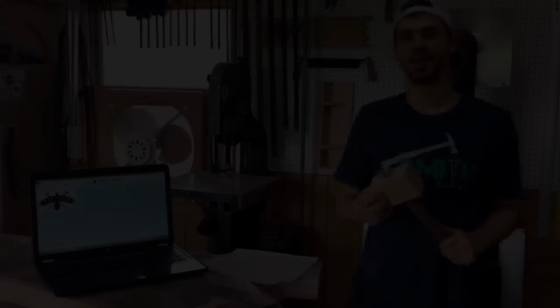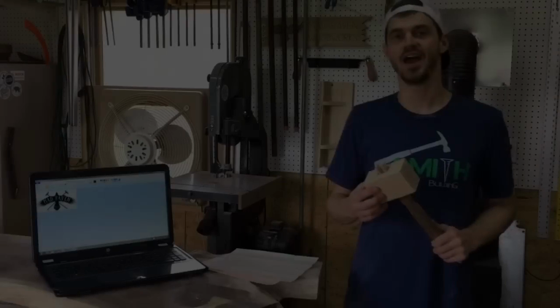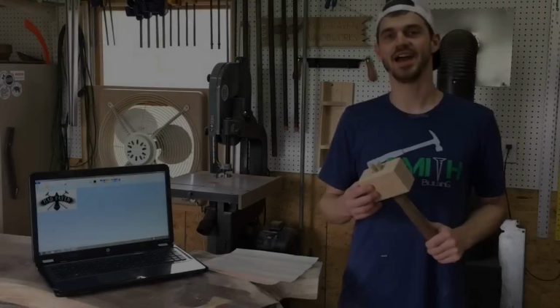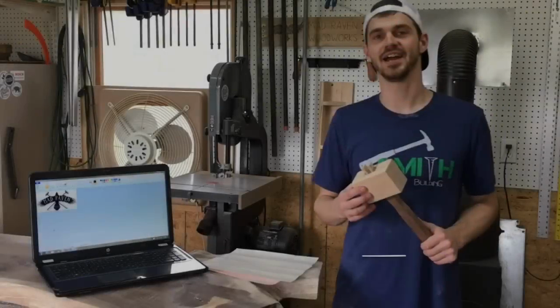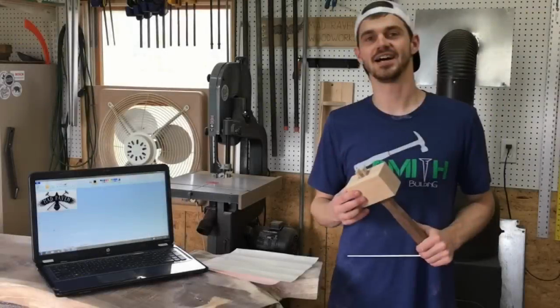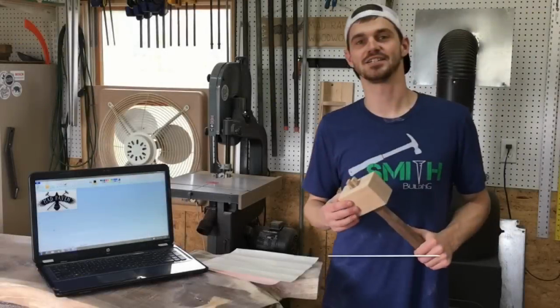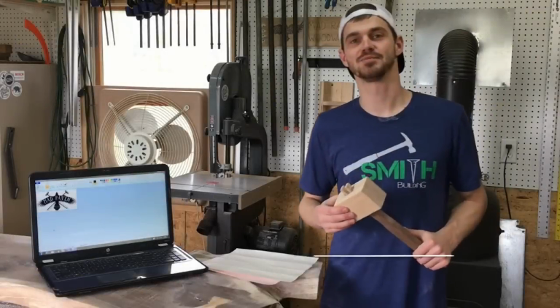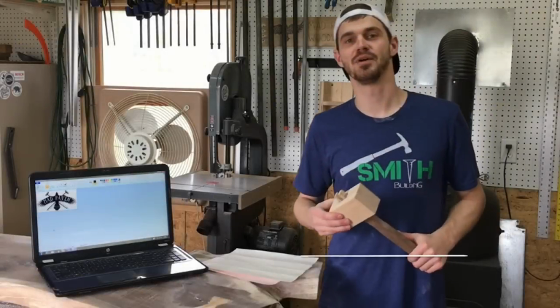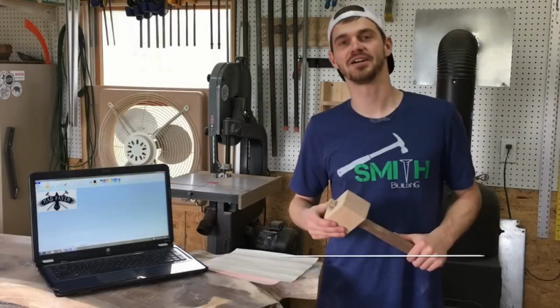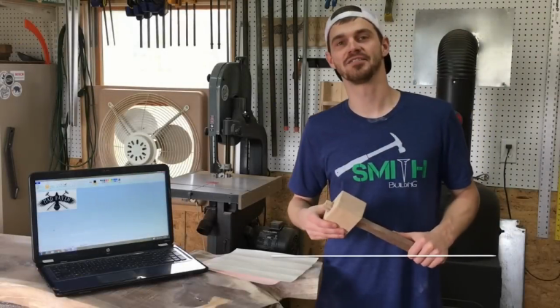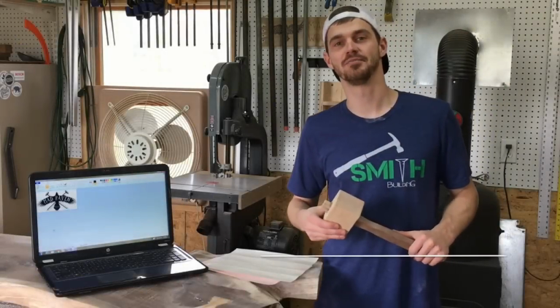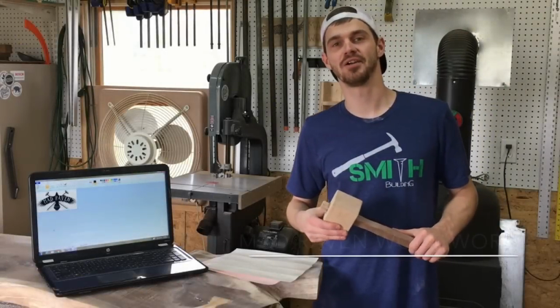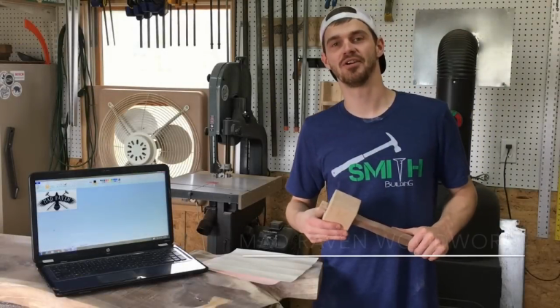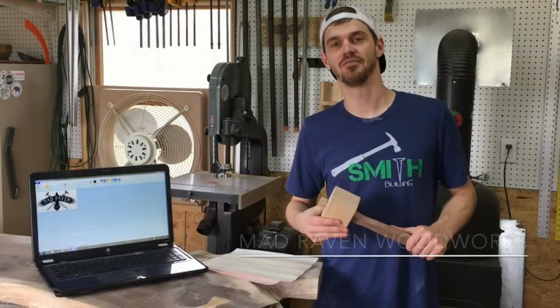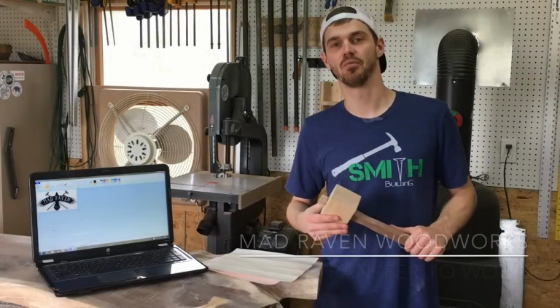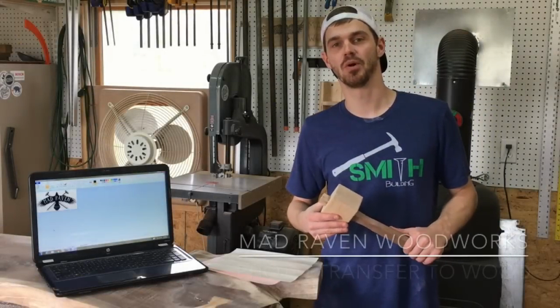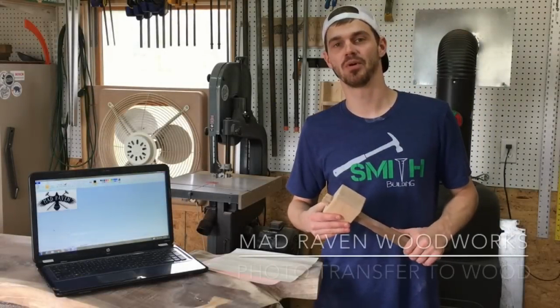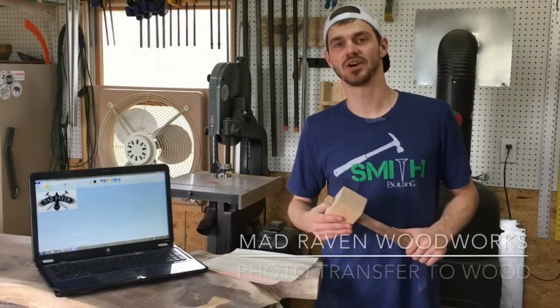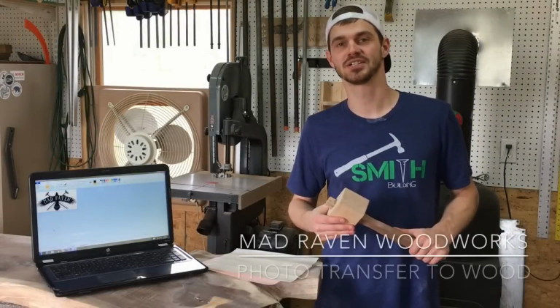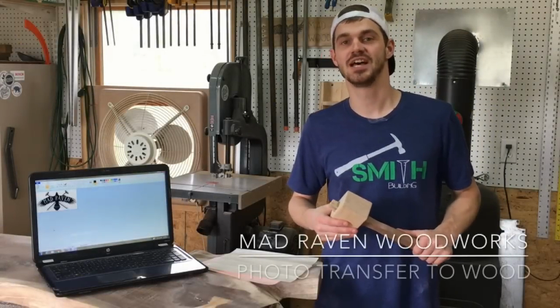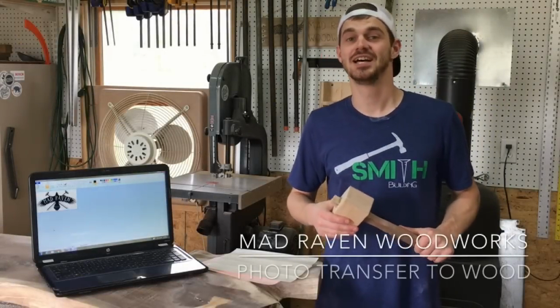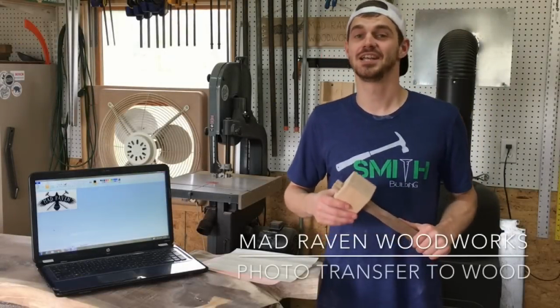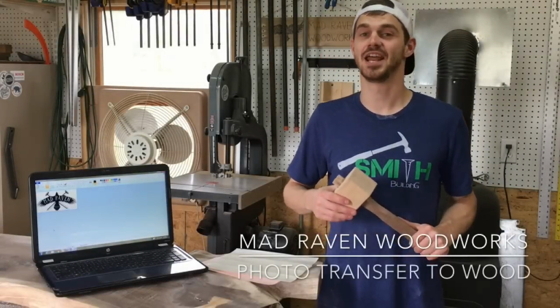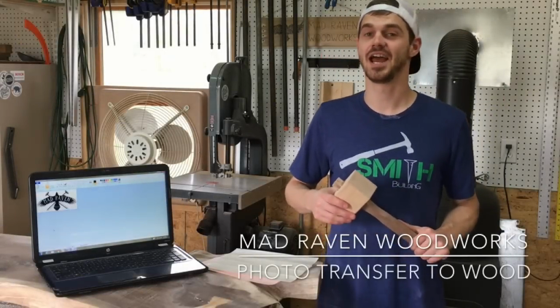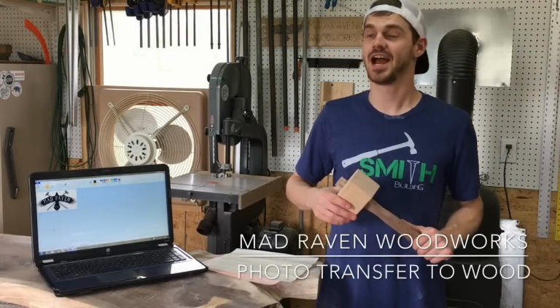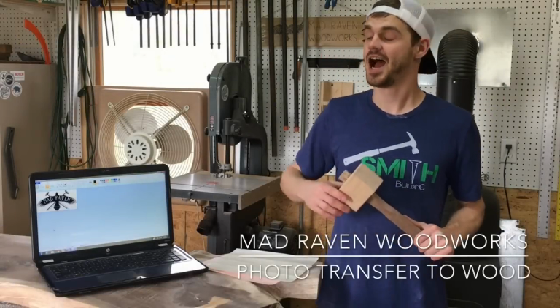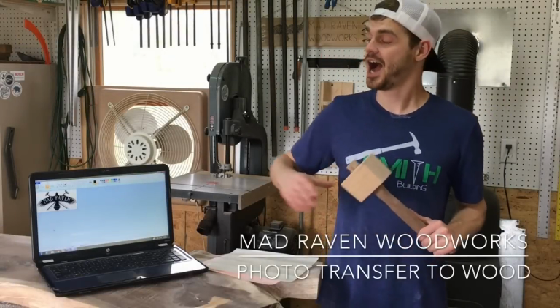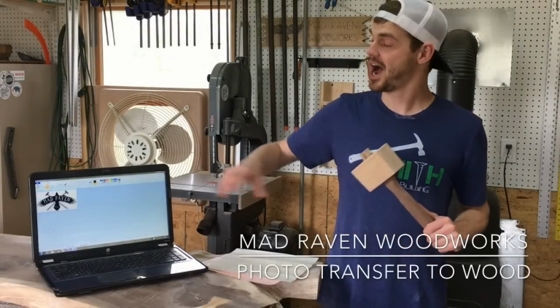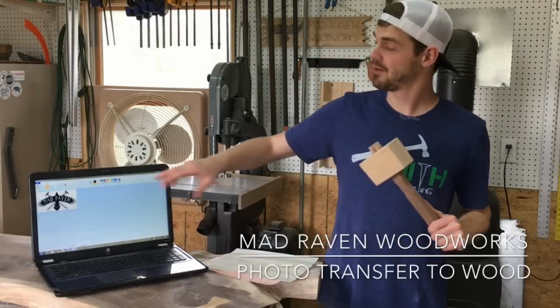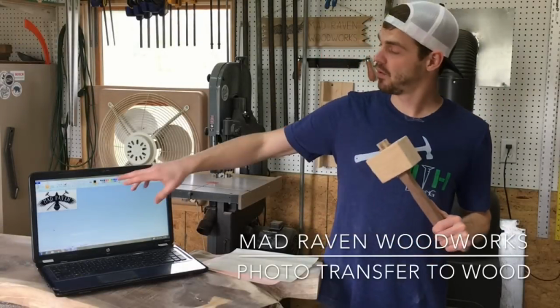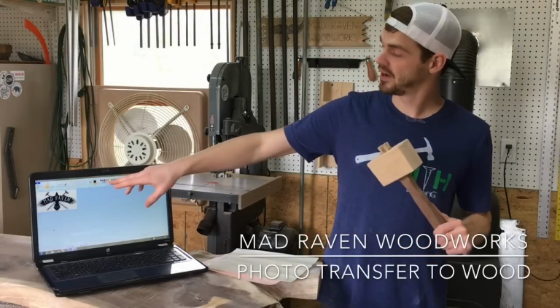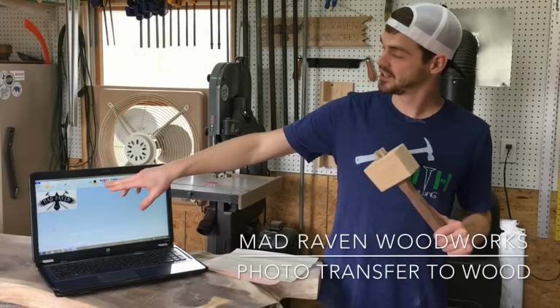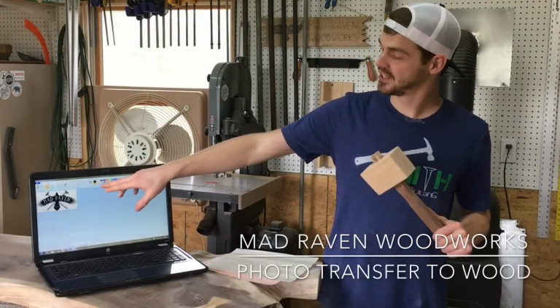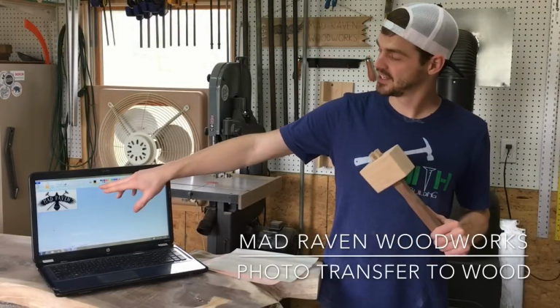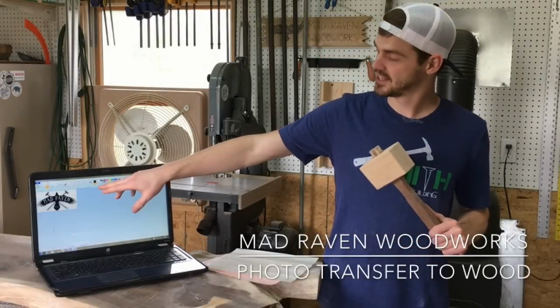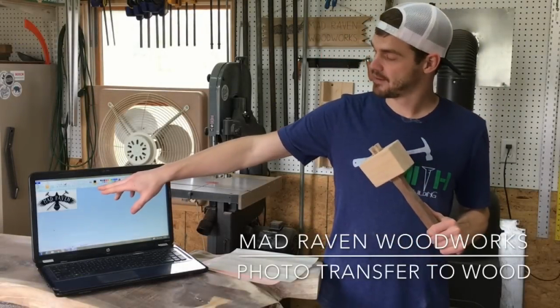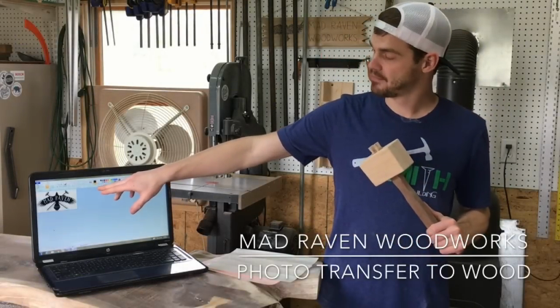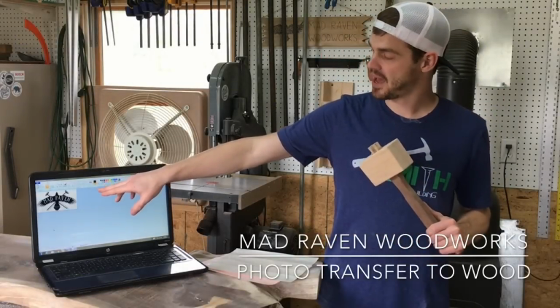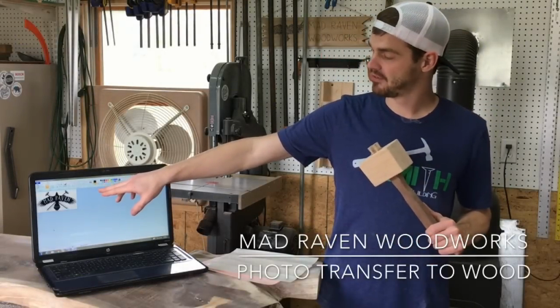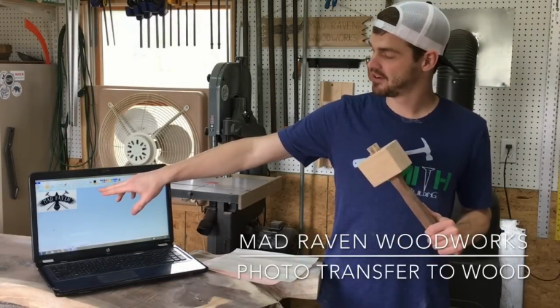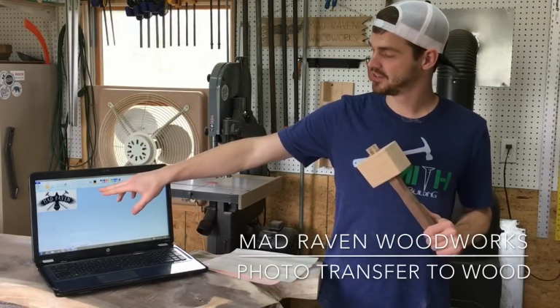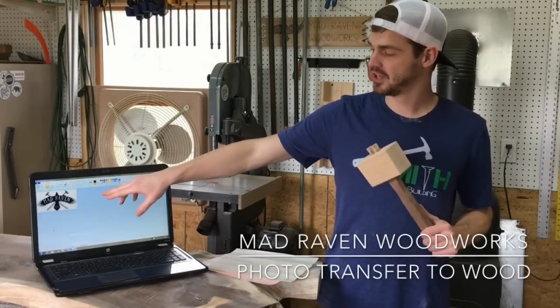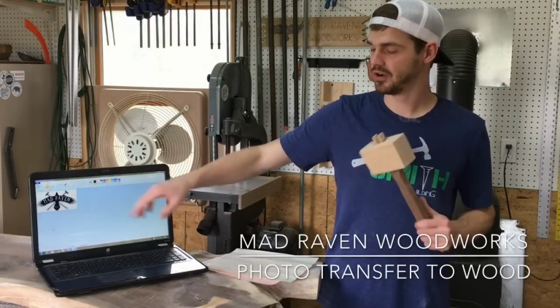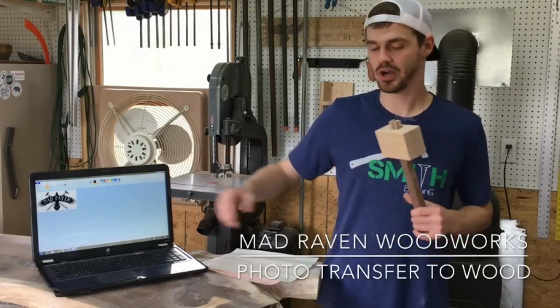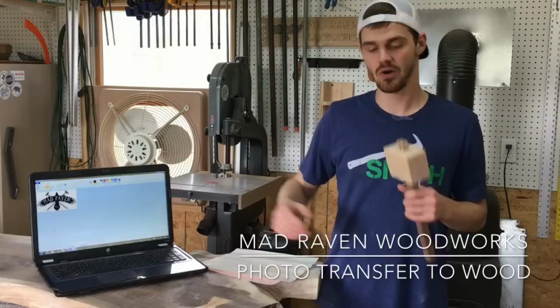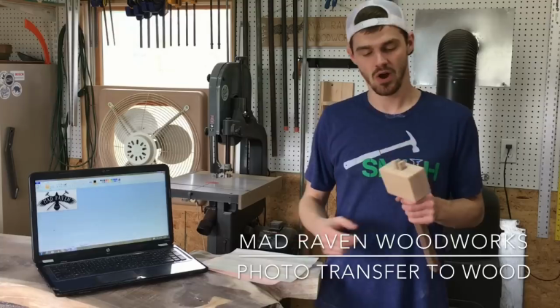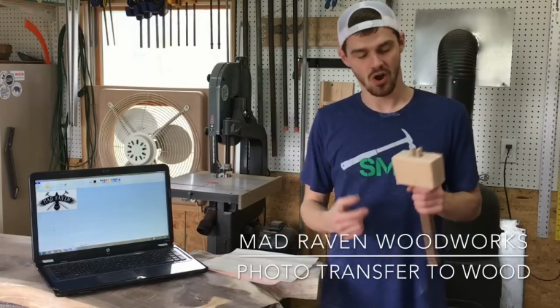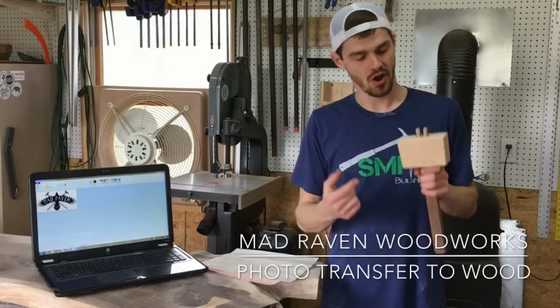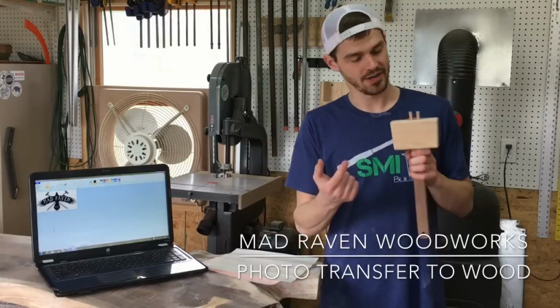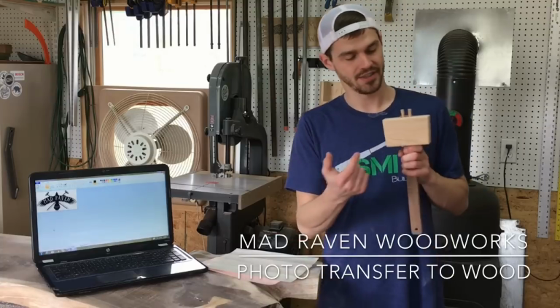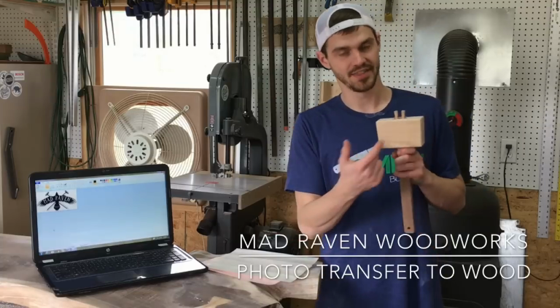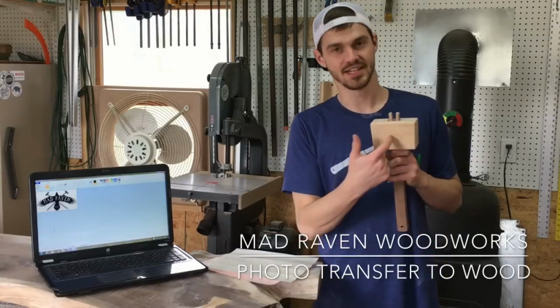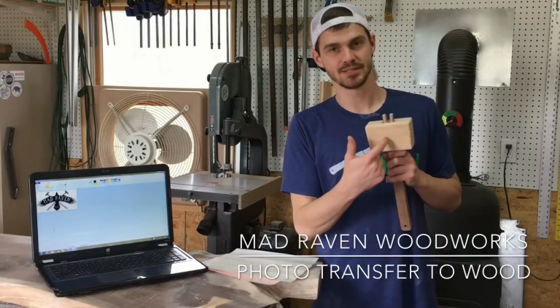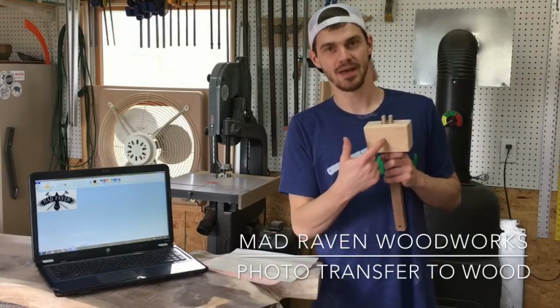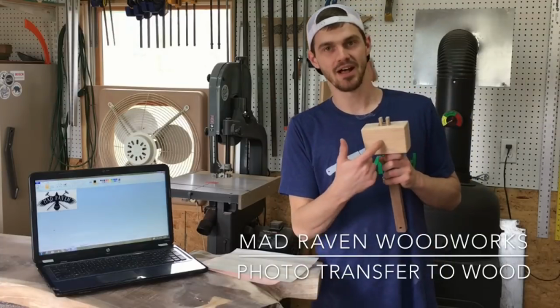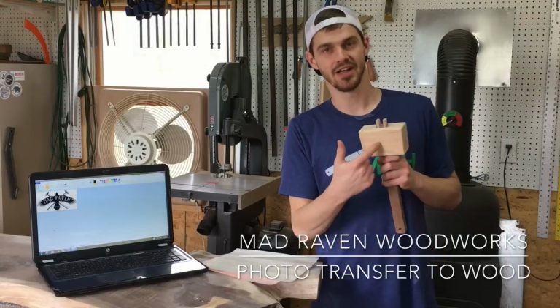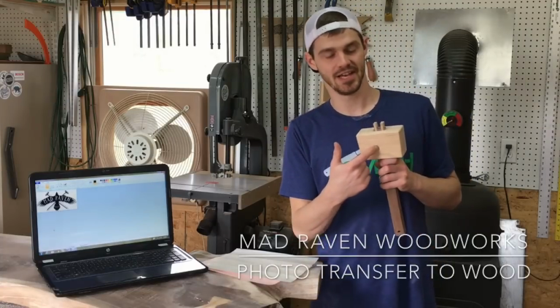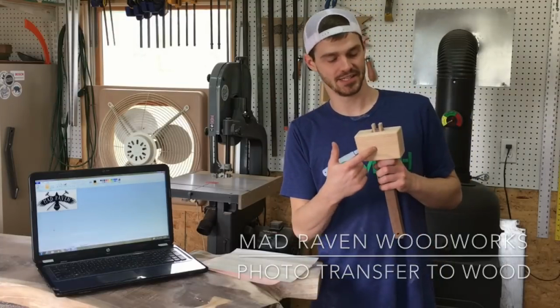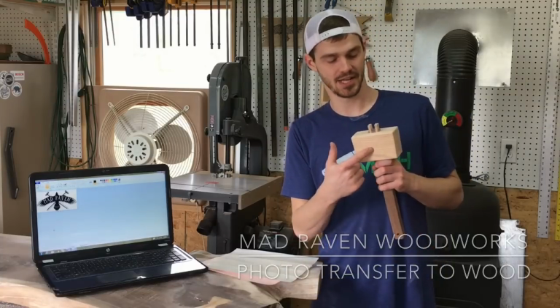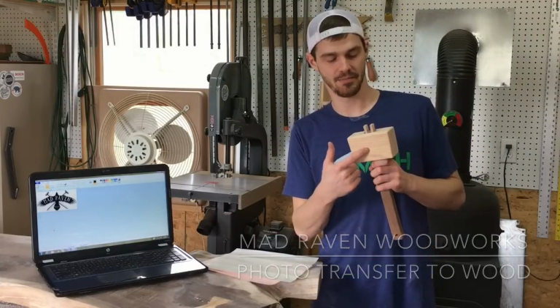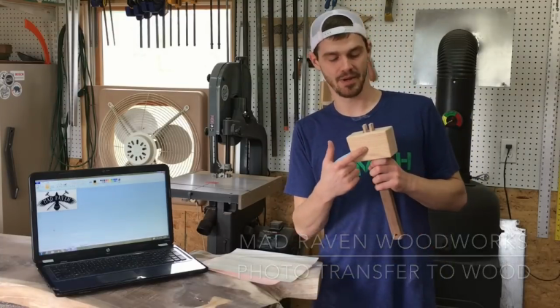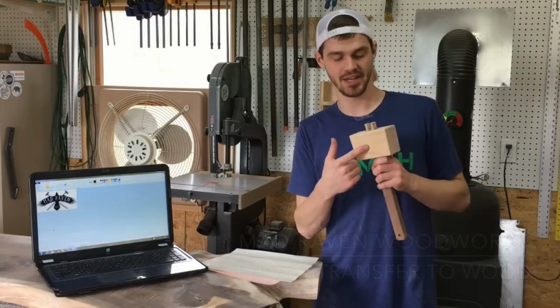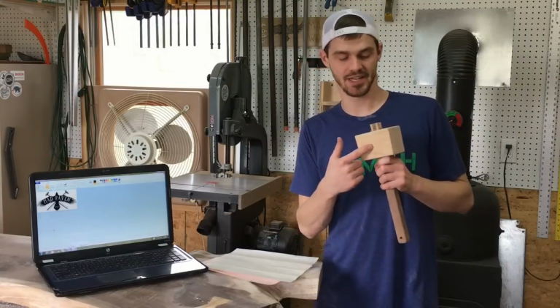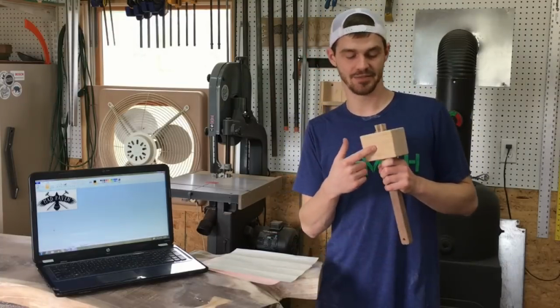Hey guys, it's Mike from Mad Raven Woodworks. Today I'm wanting to get that Mad Raven logo onto this mallet head that I'm making.